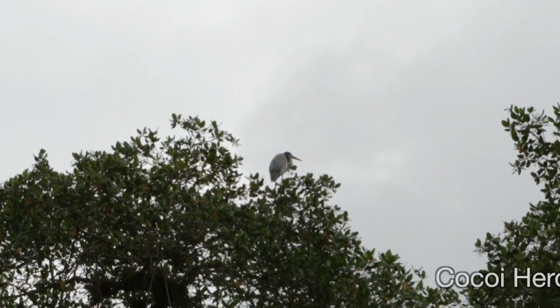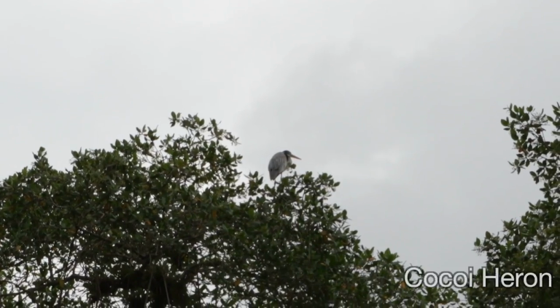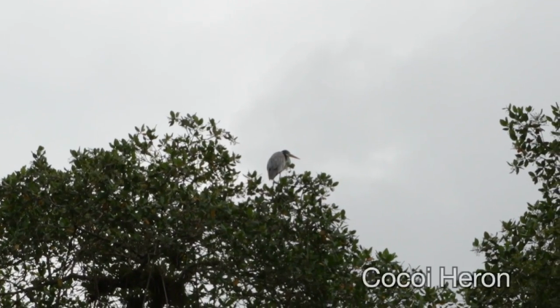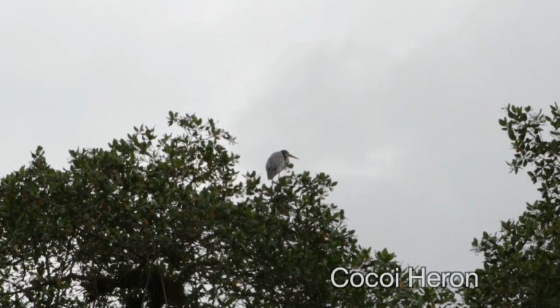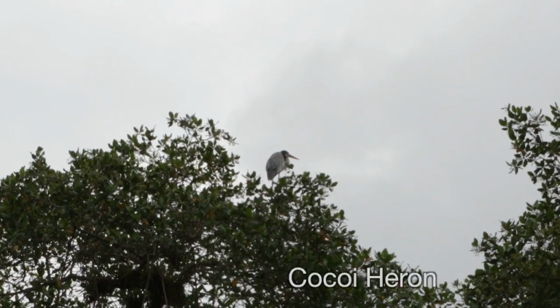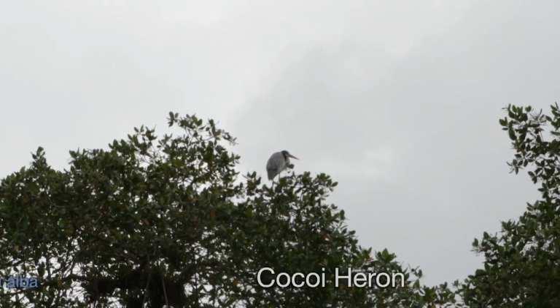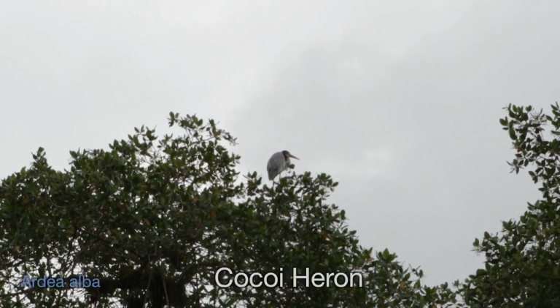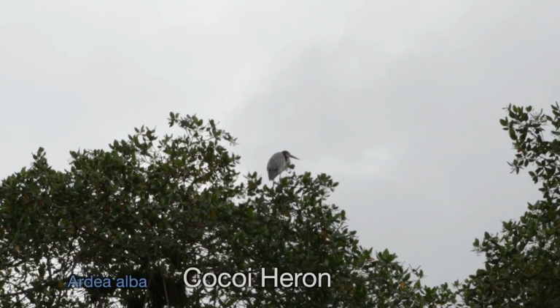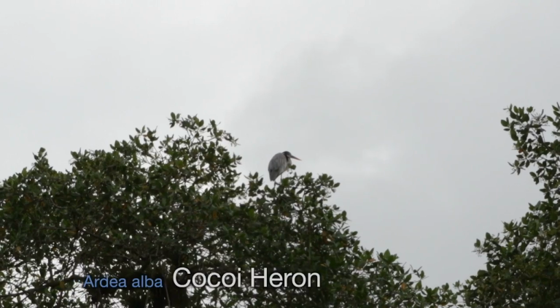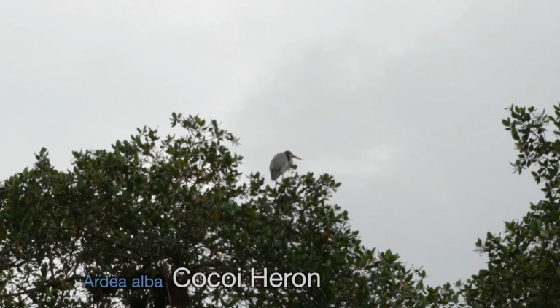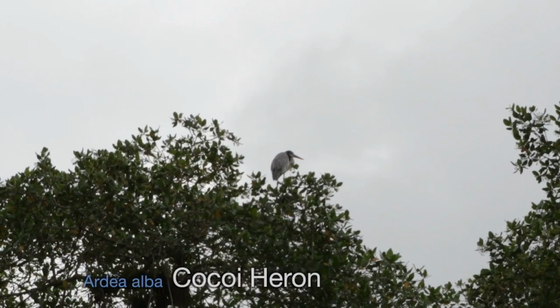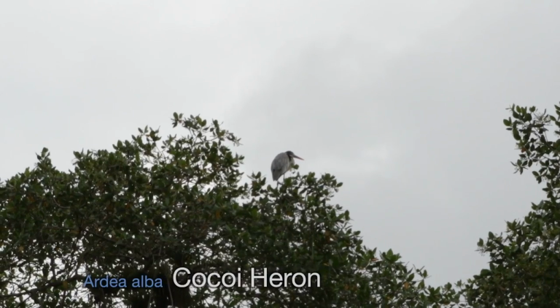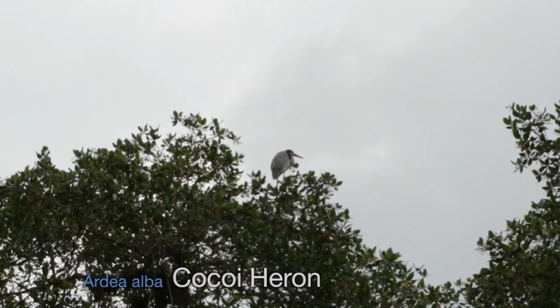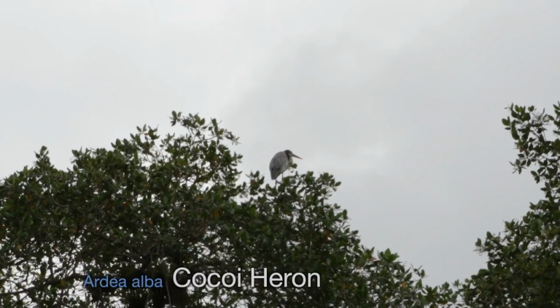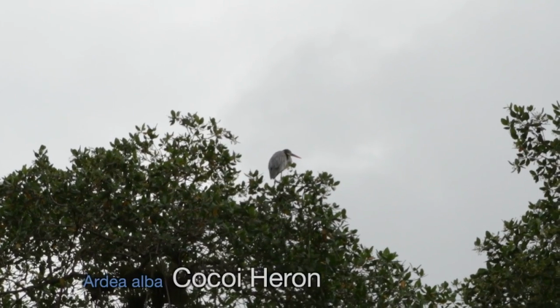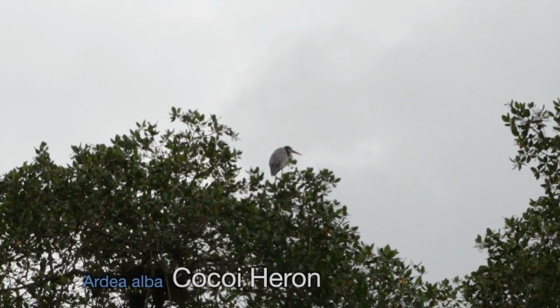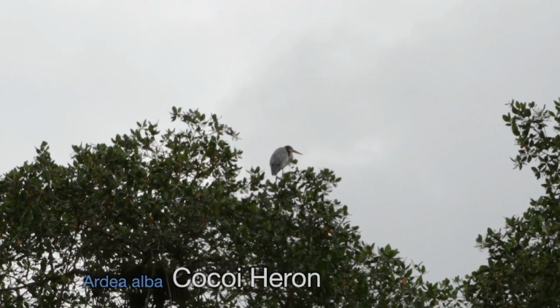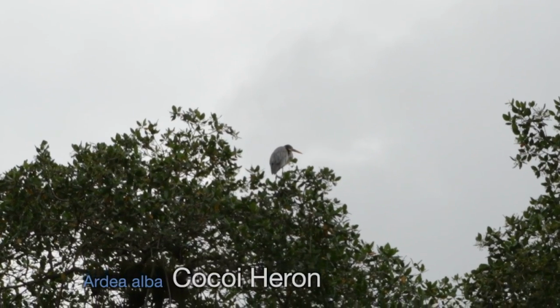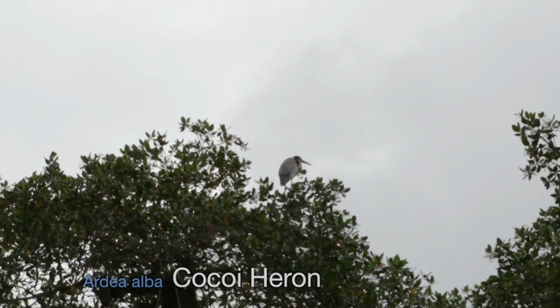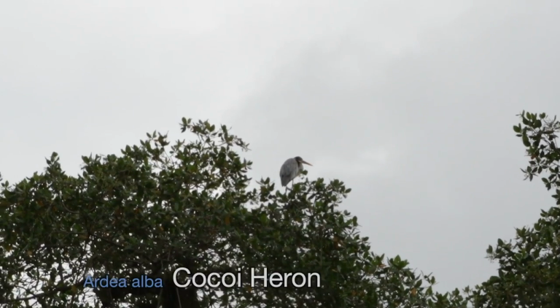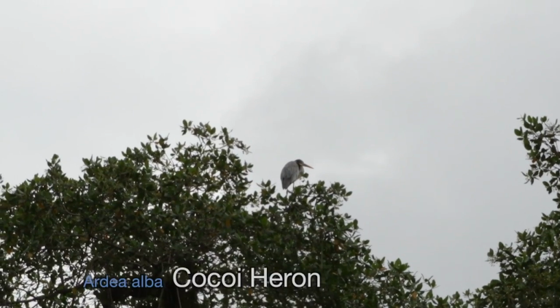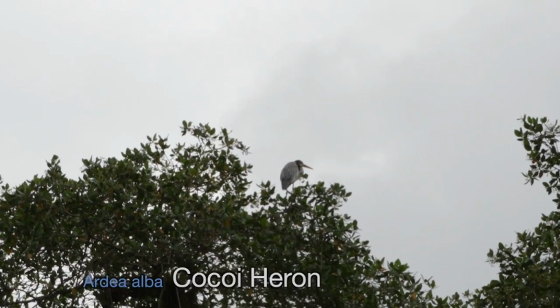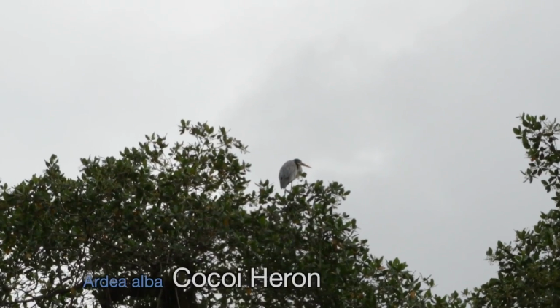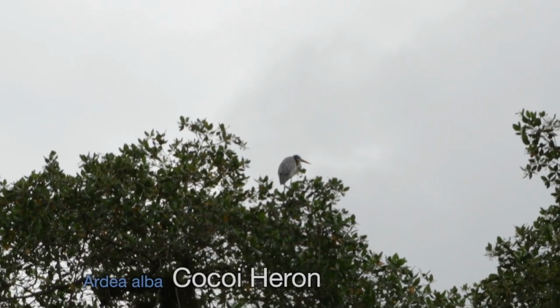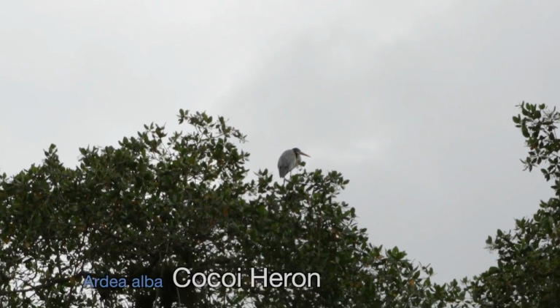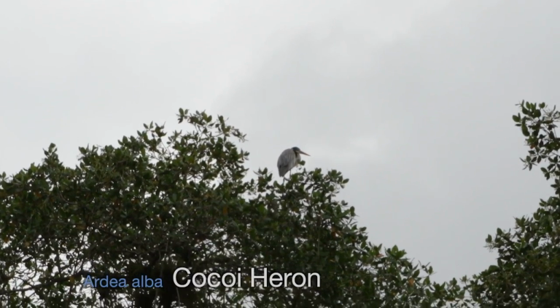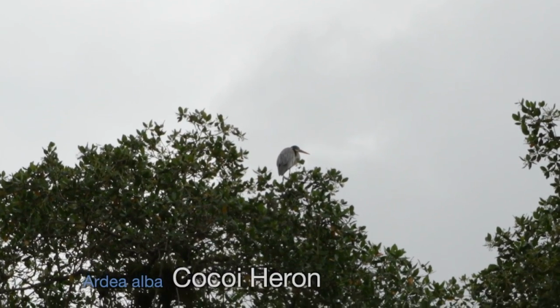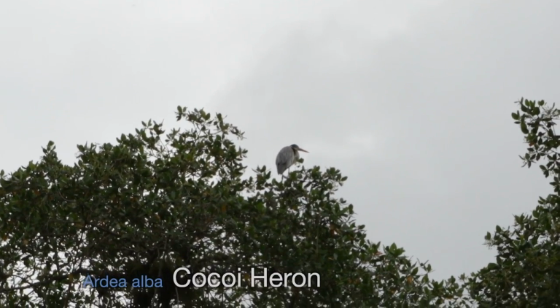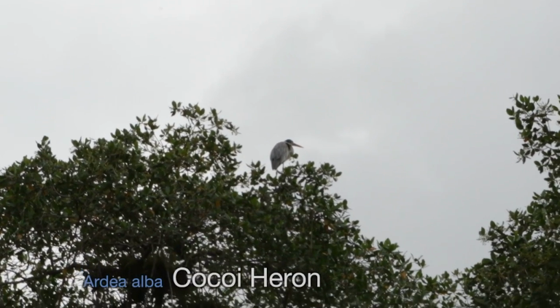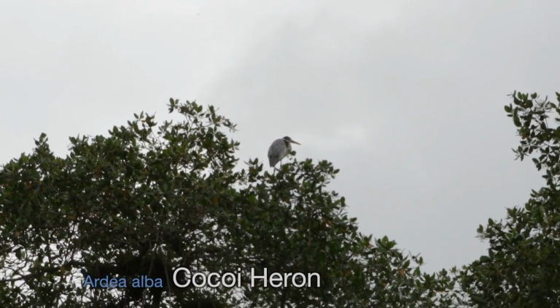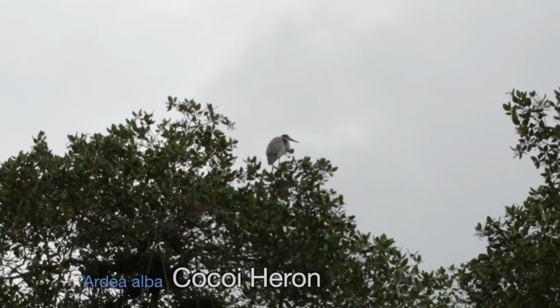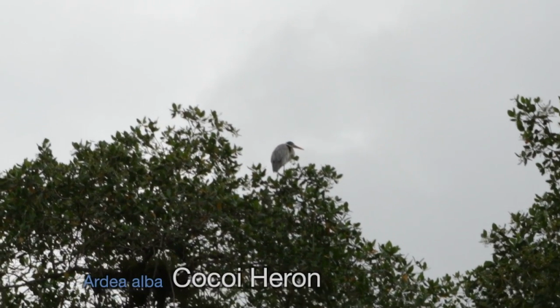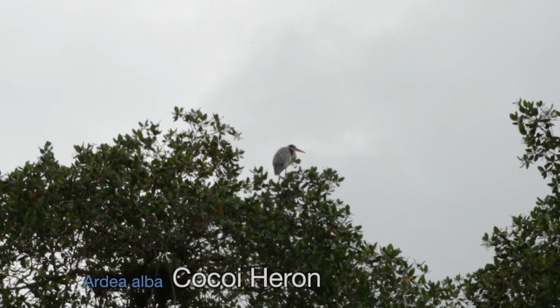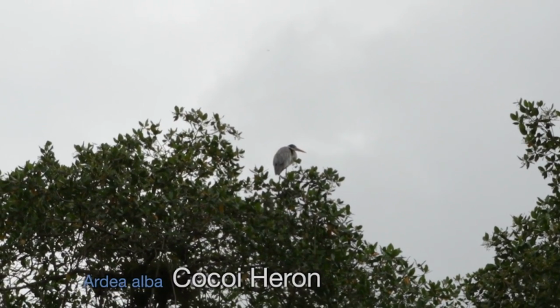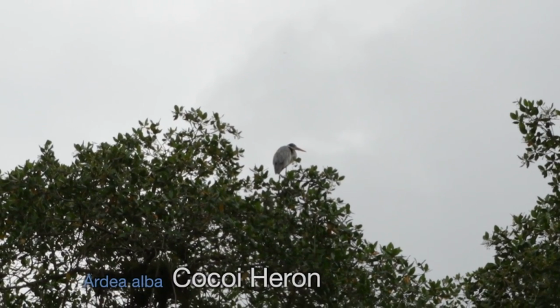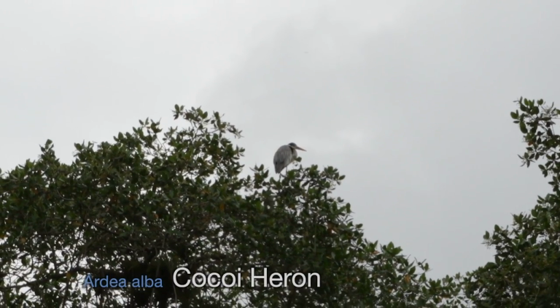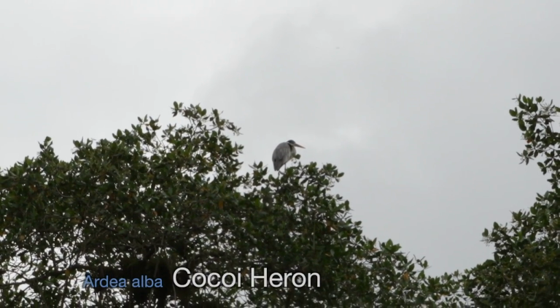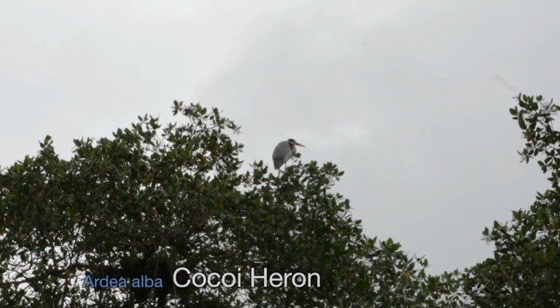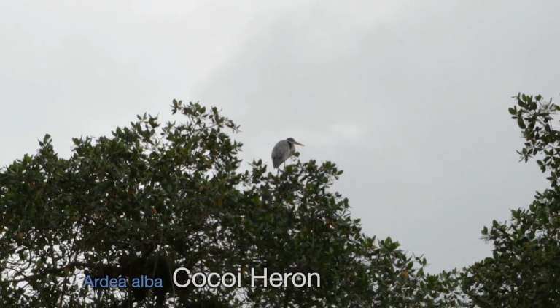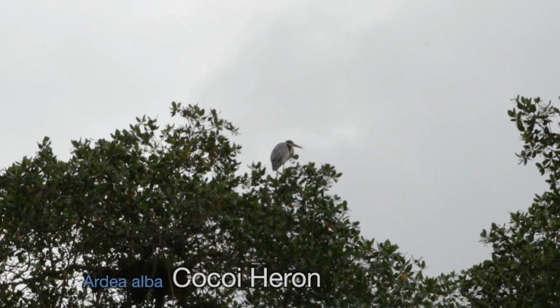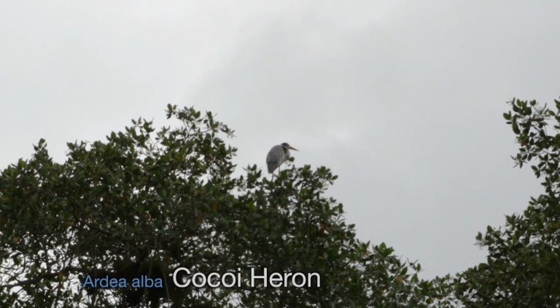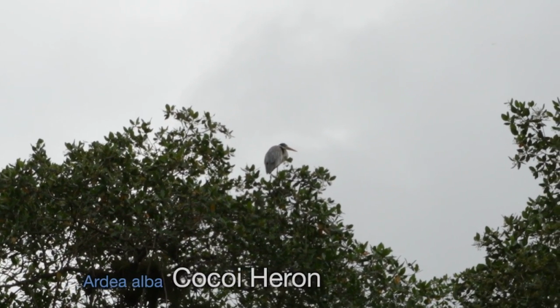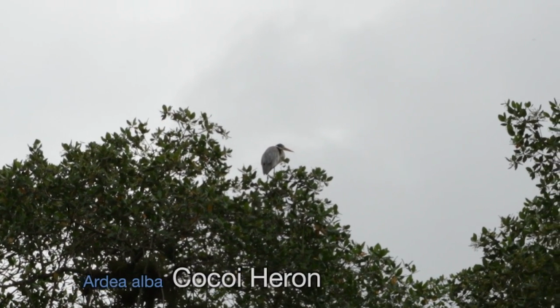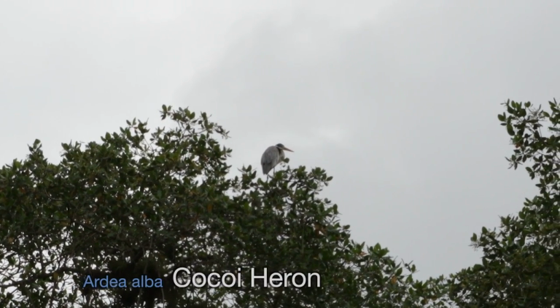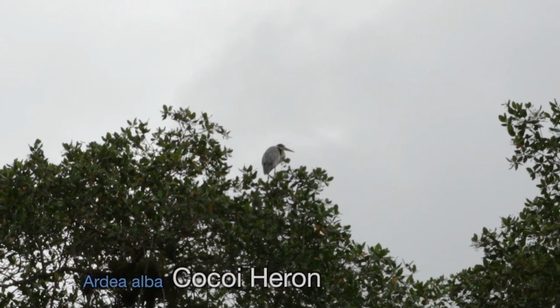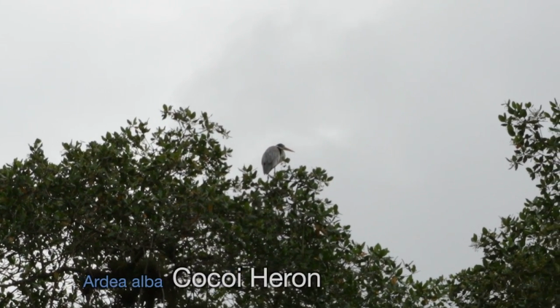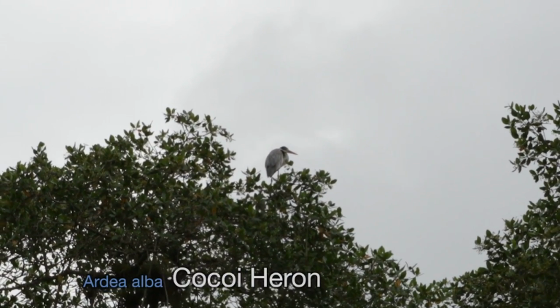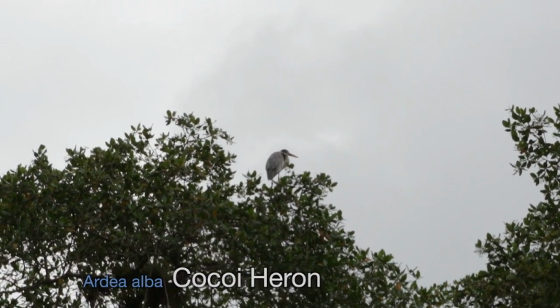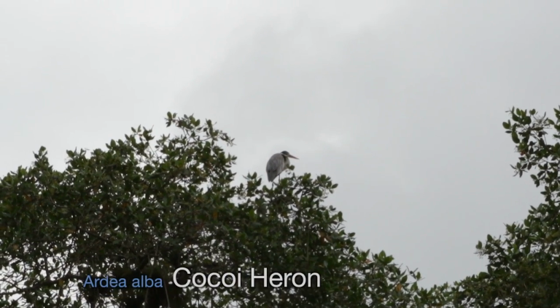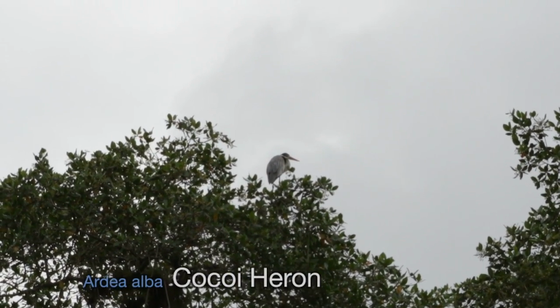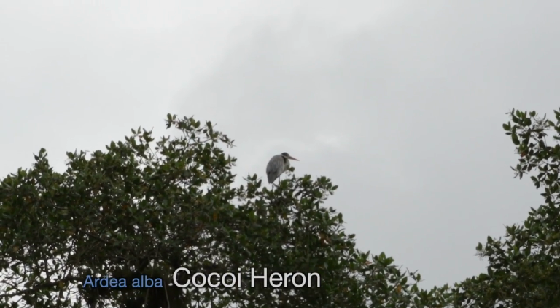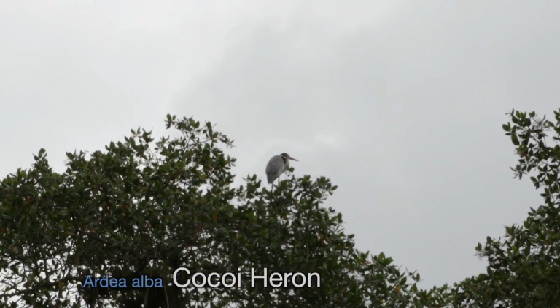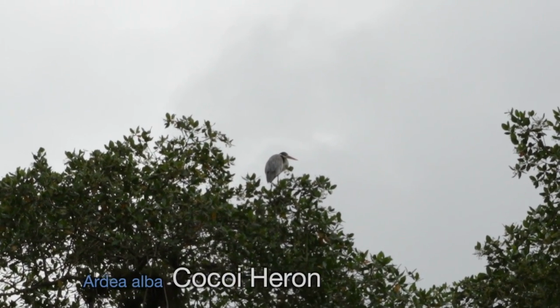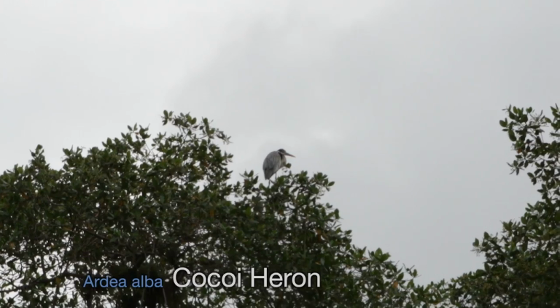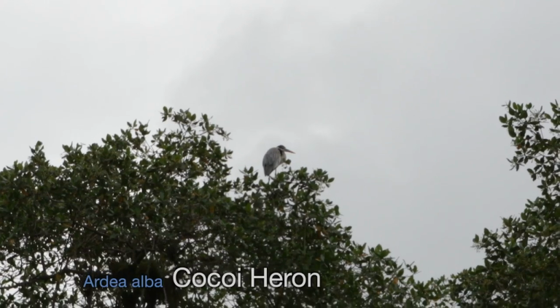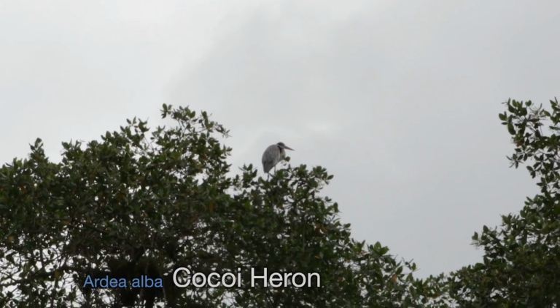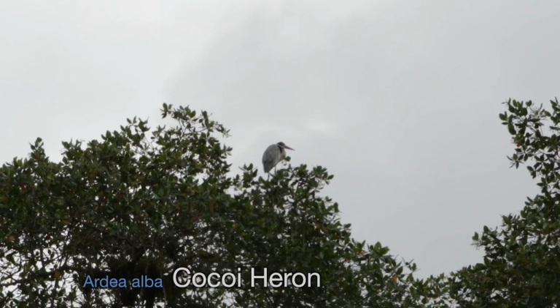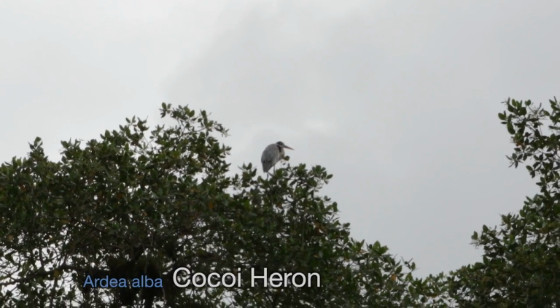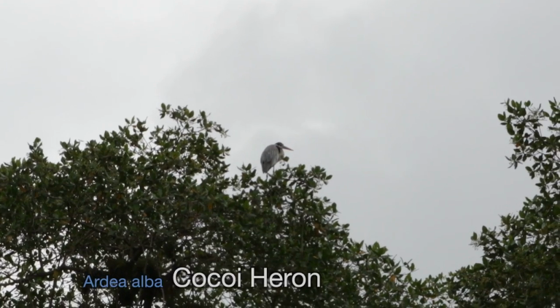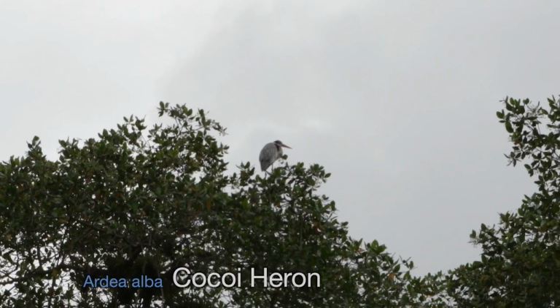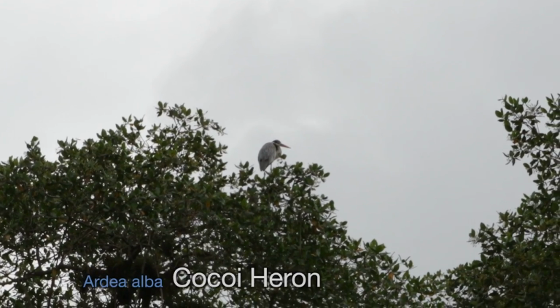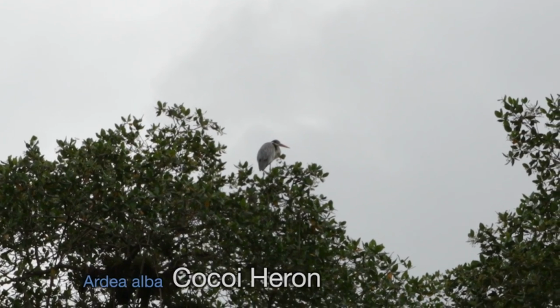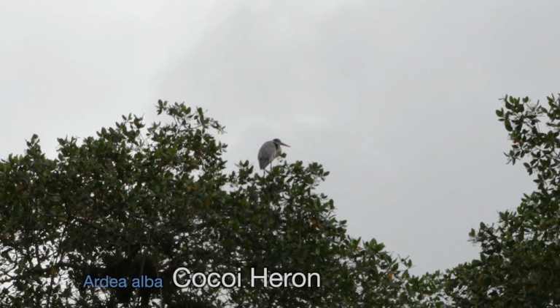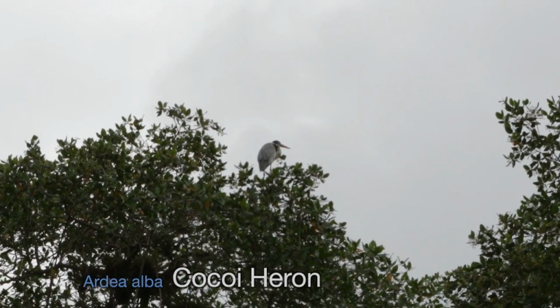Finally, I spotted this Kokoi heron, which is one of the few permanent residents I encountered during this little boat tour.